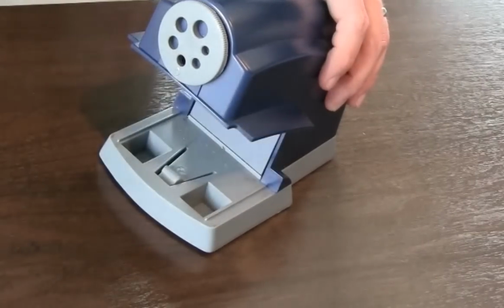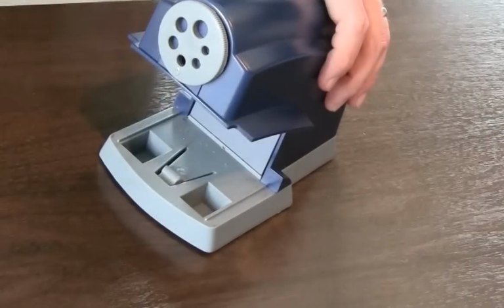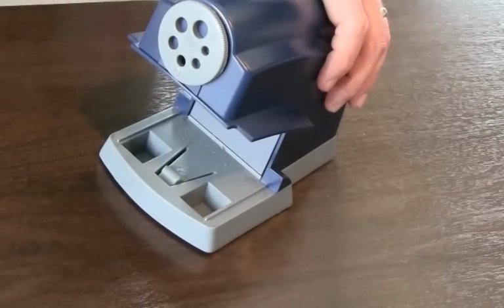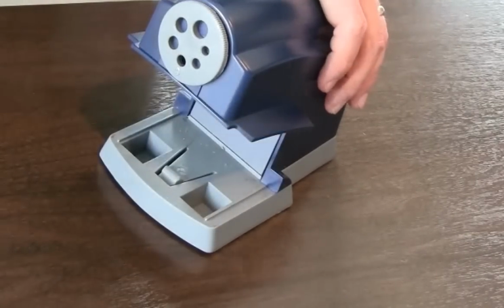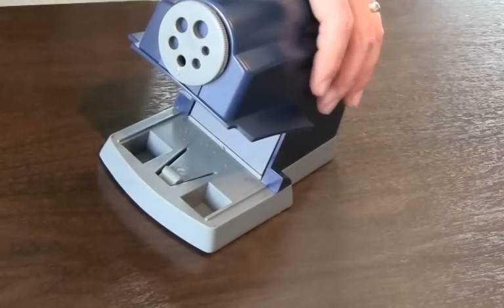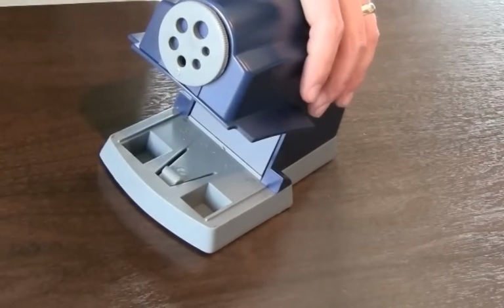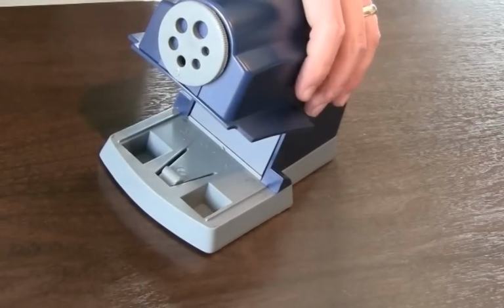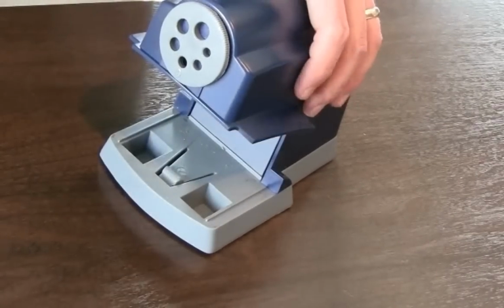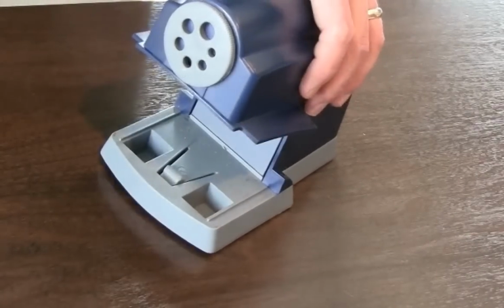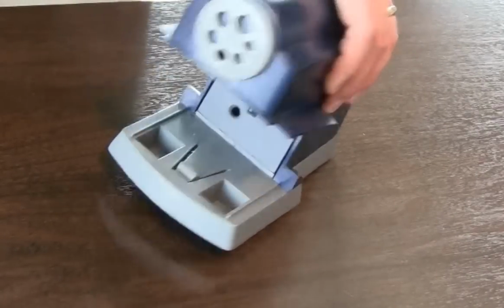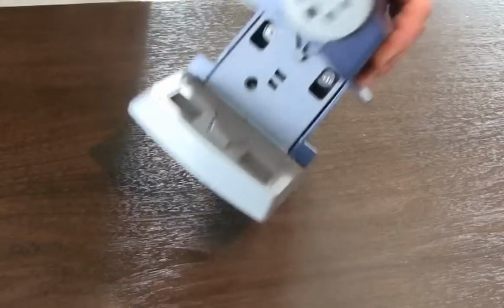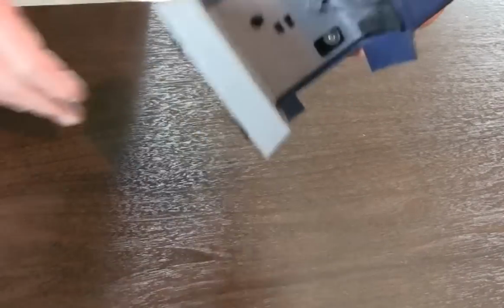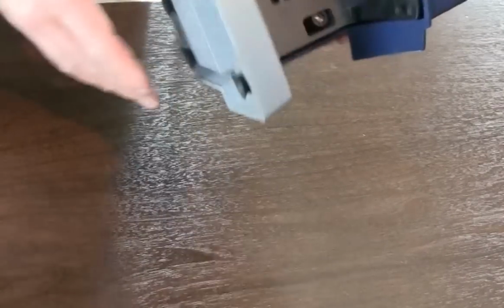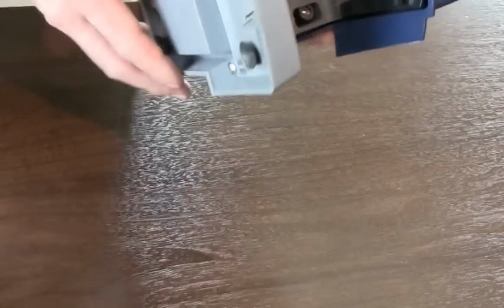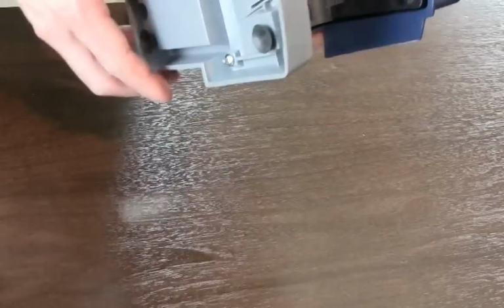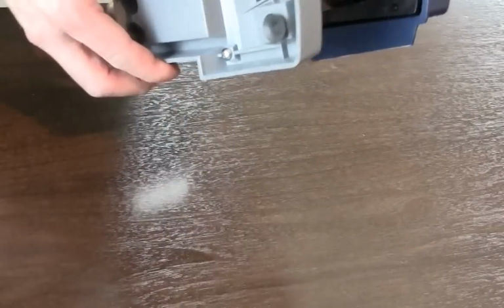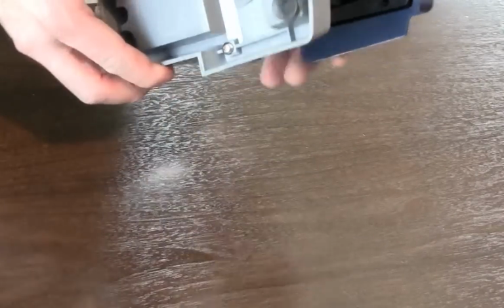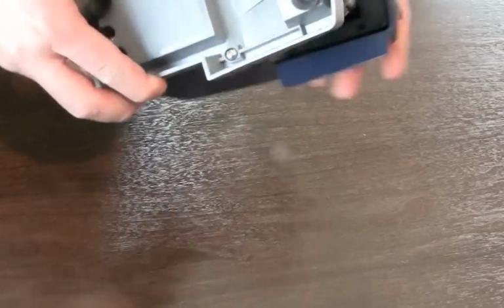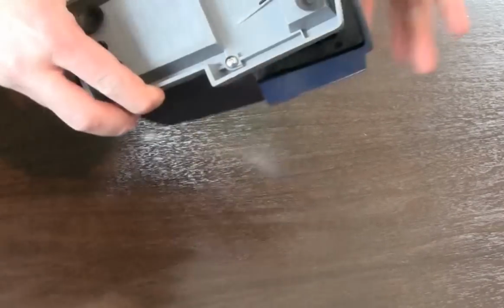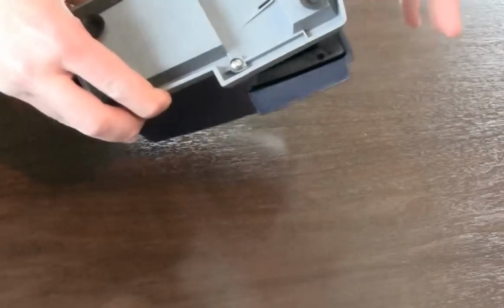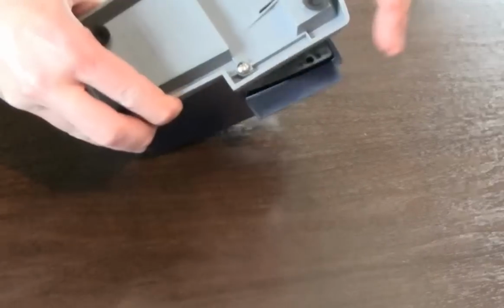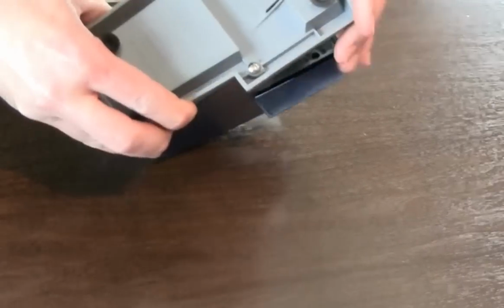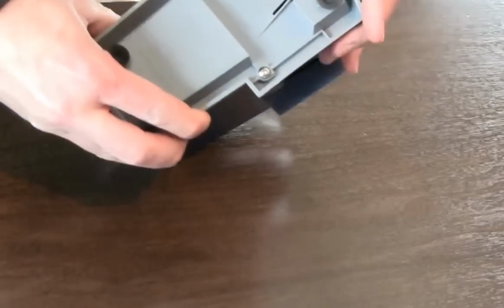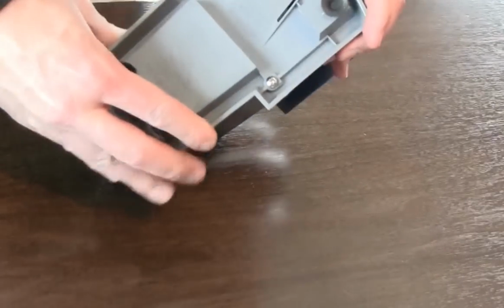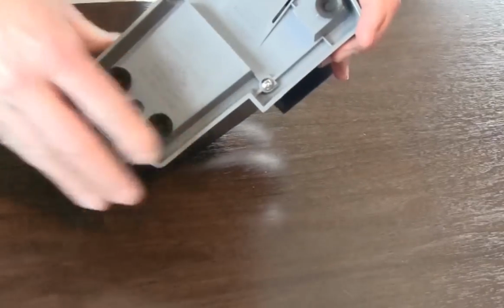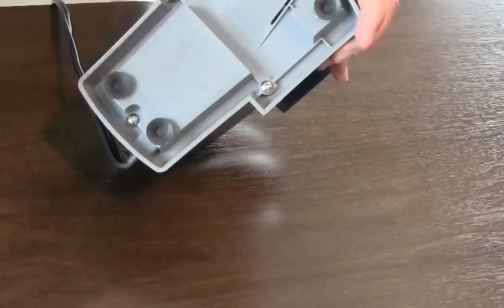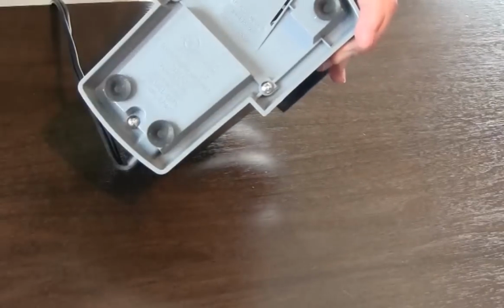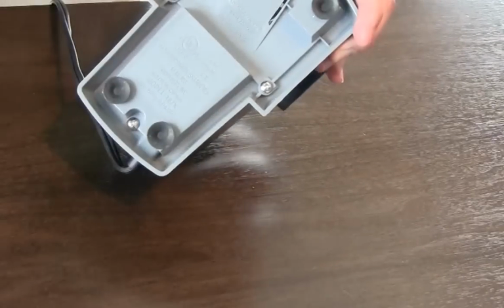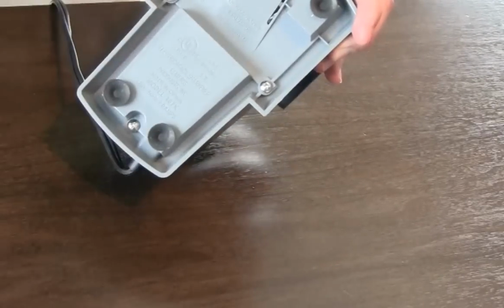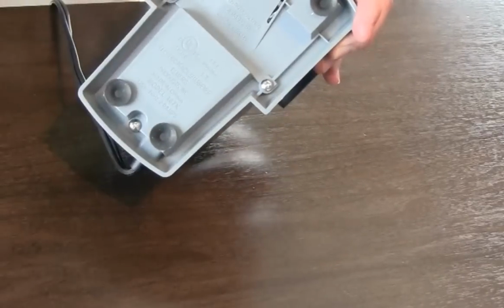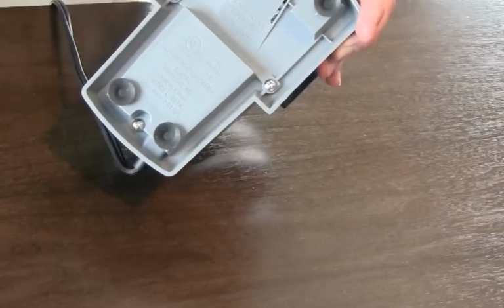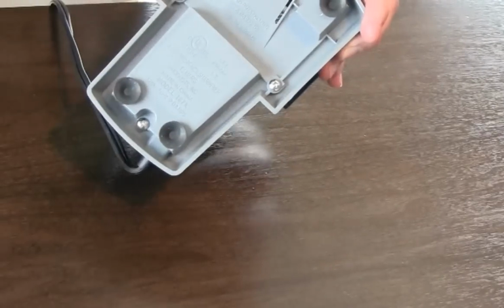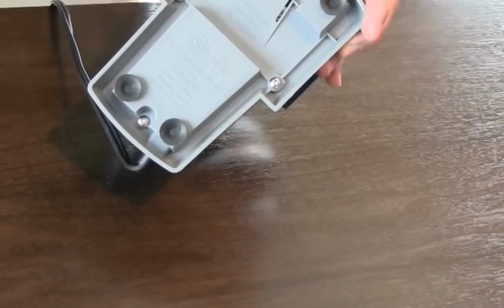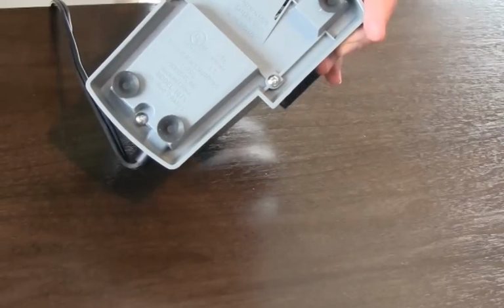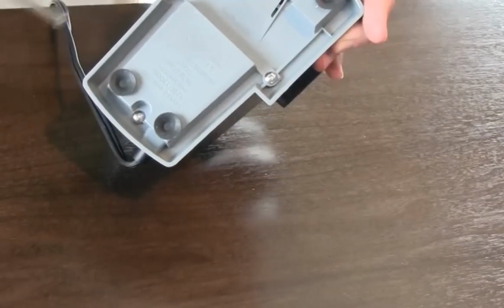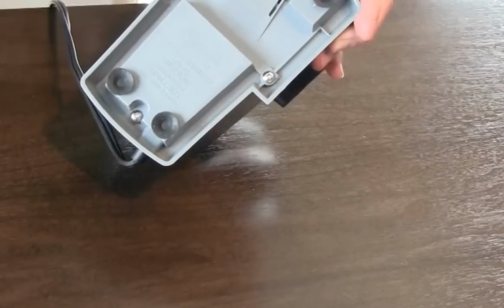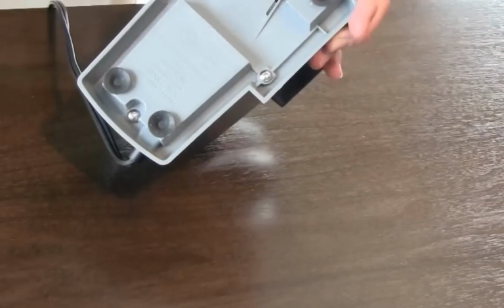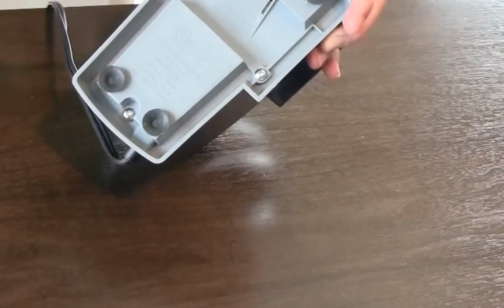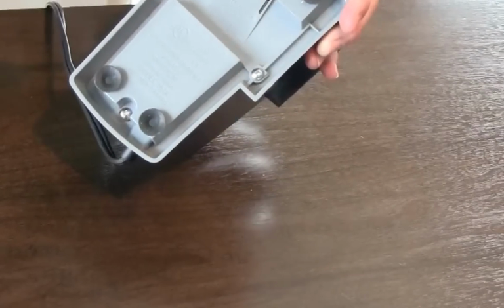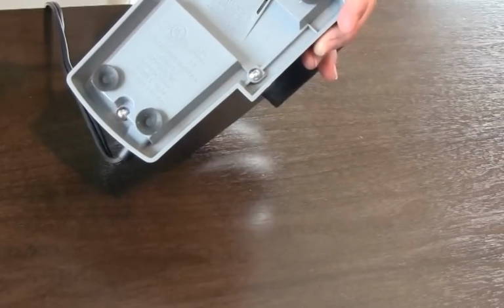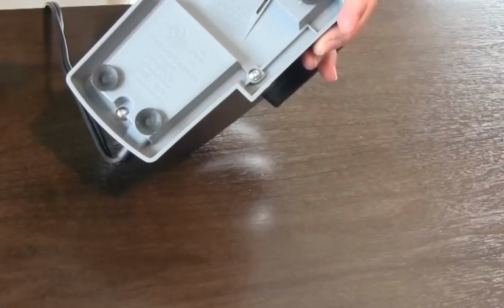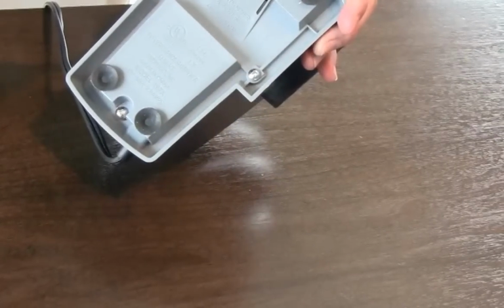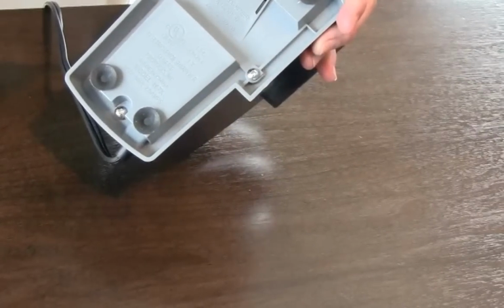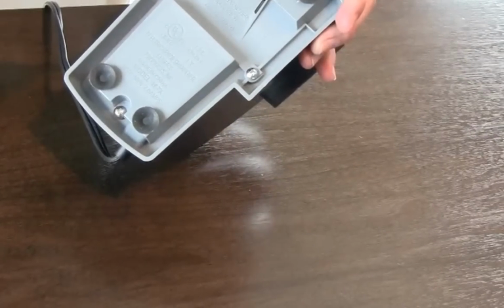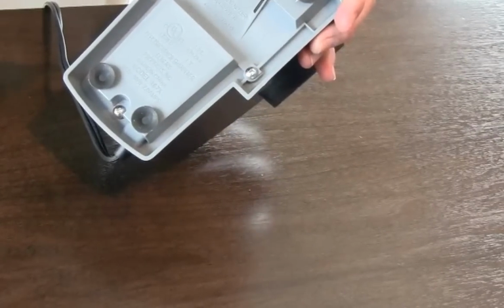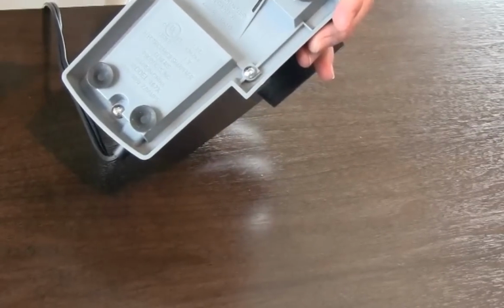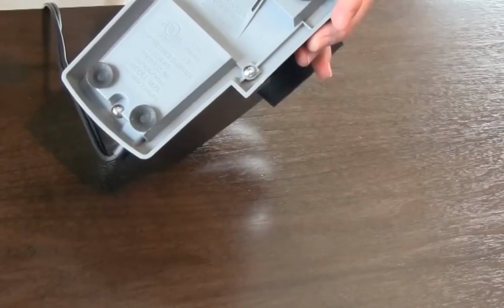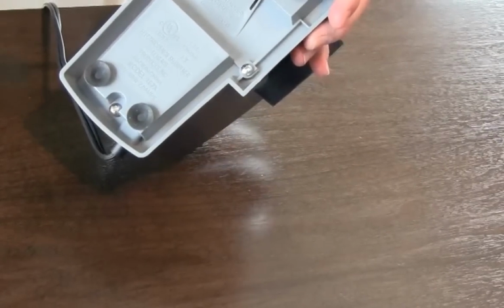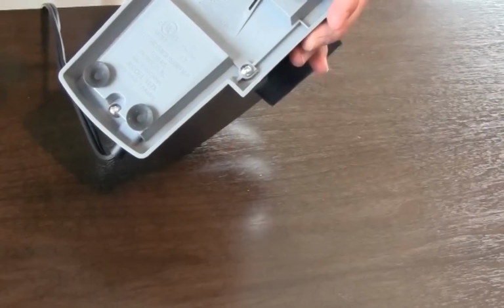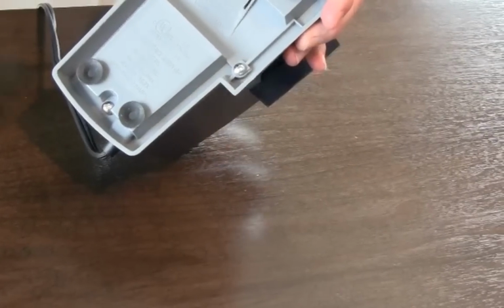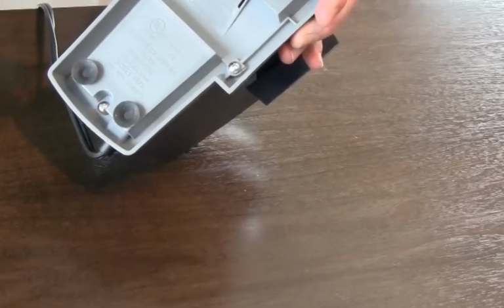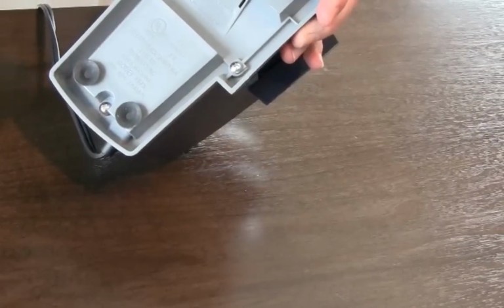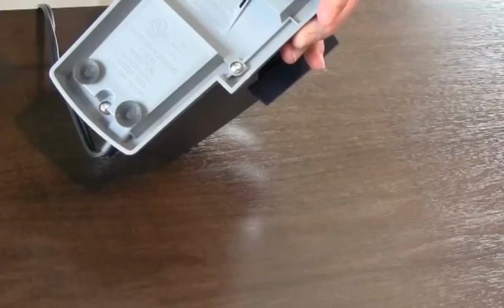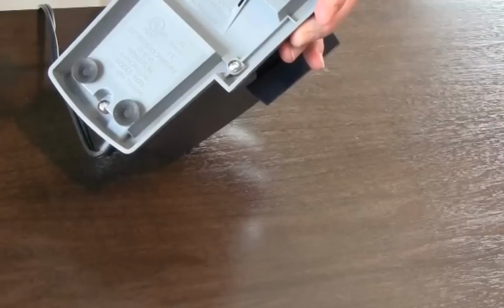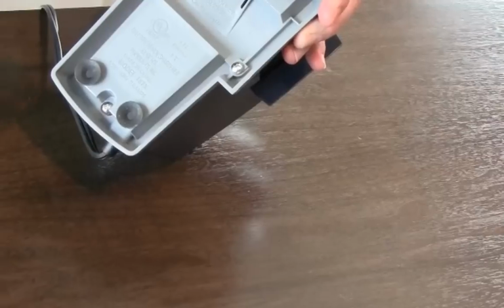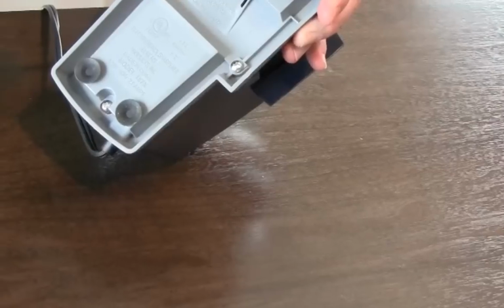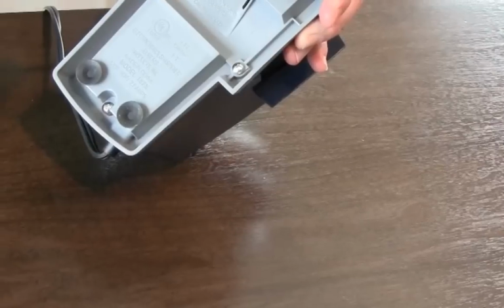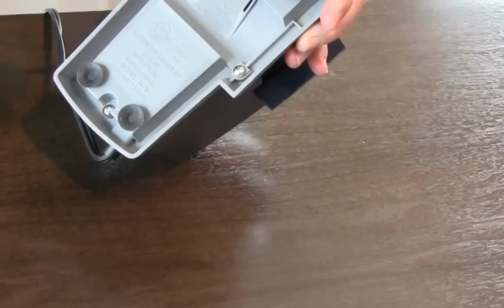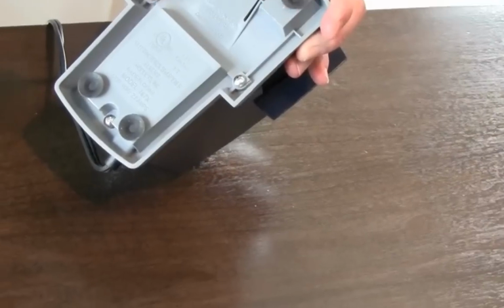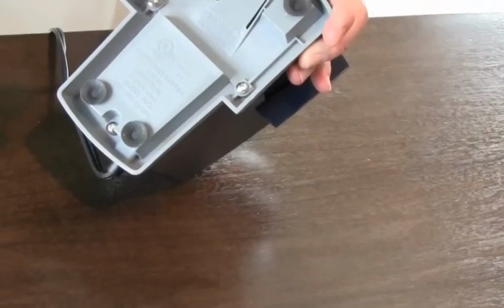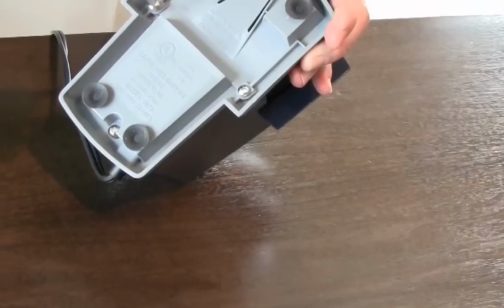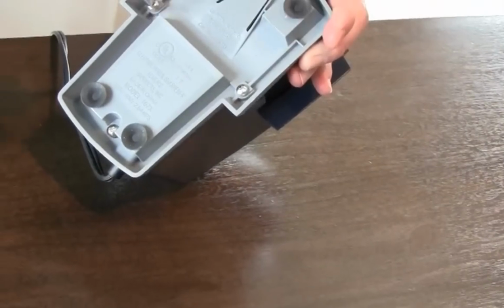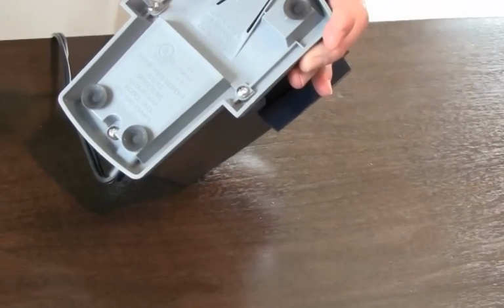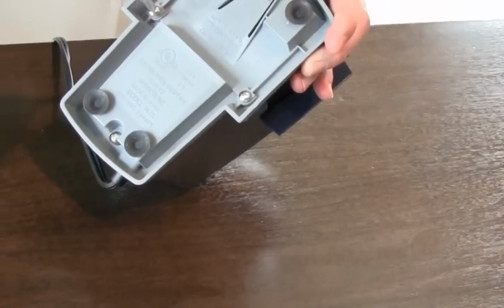Turn the sharpener over and remove the three screws on the underside of the base using a number 2 Phillips head screwdriver.